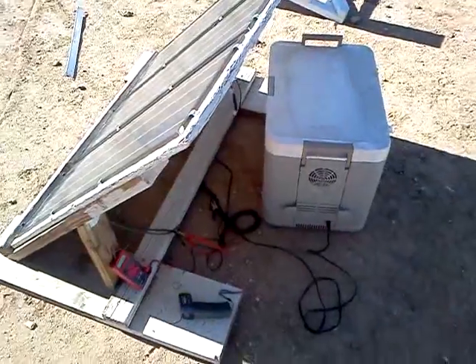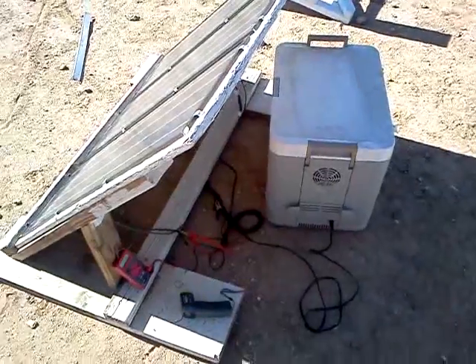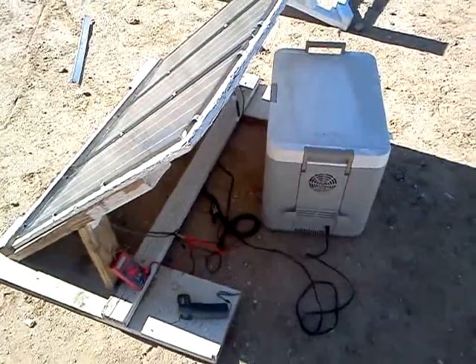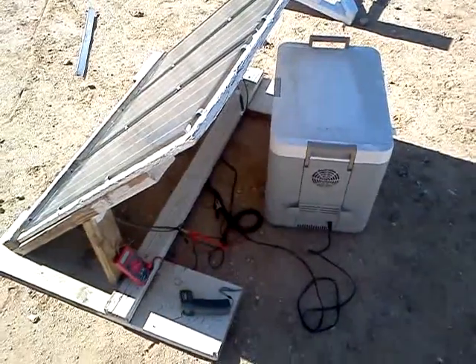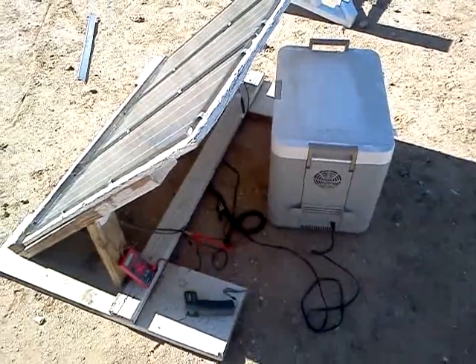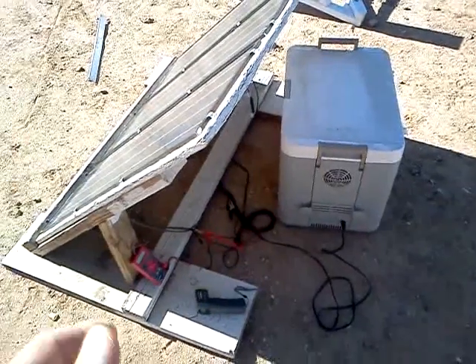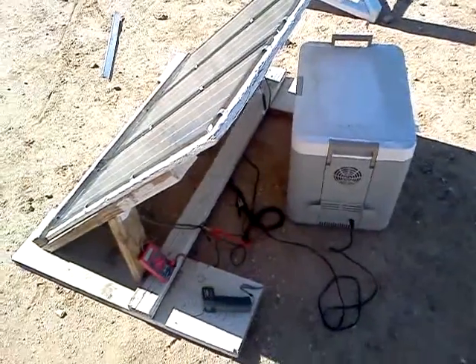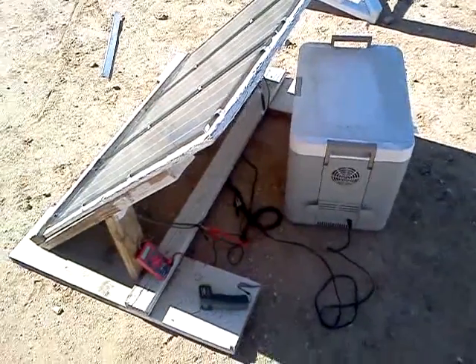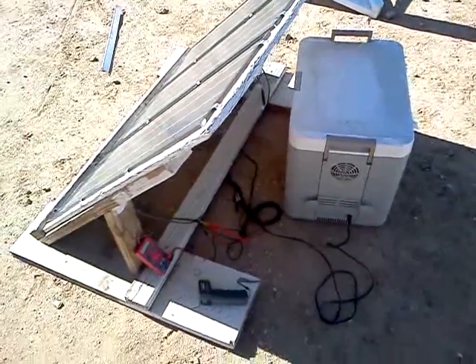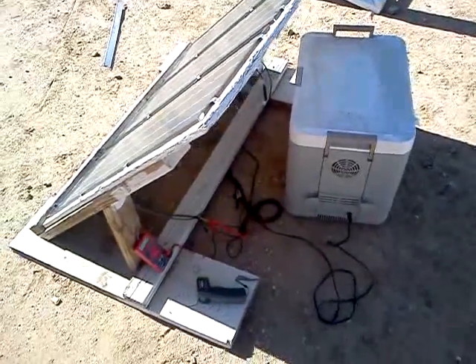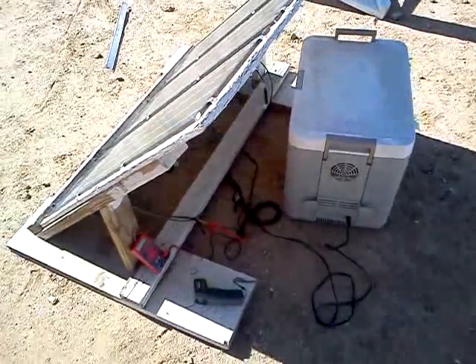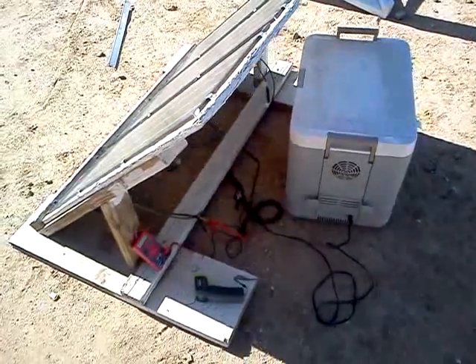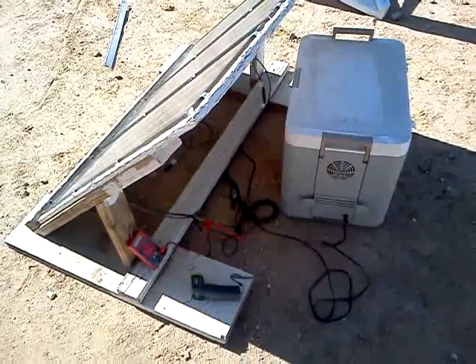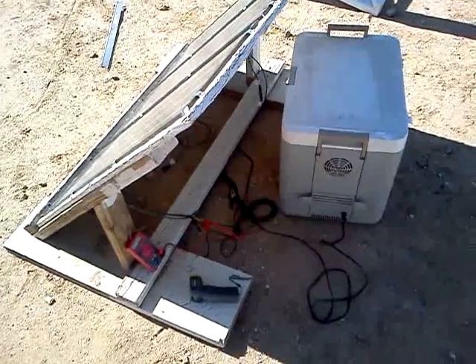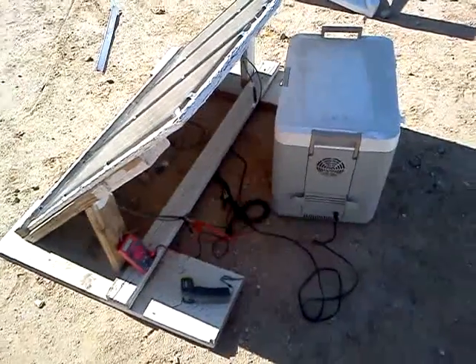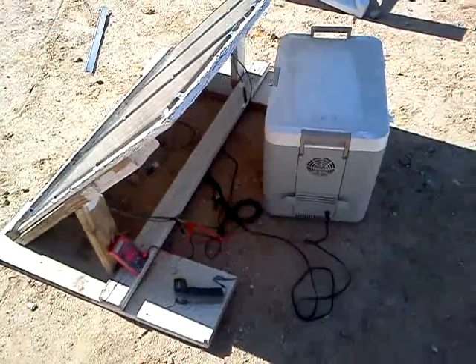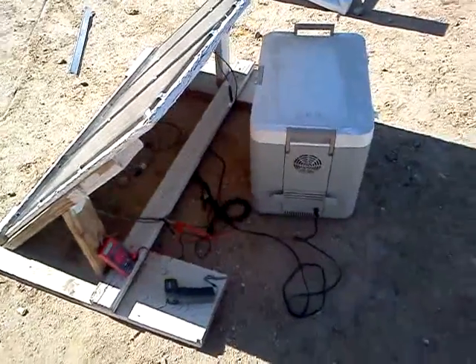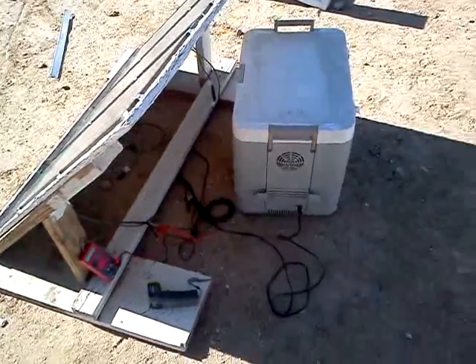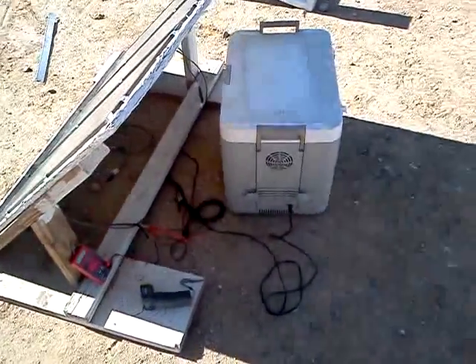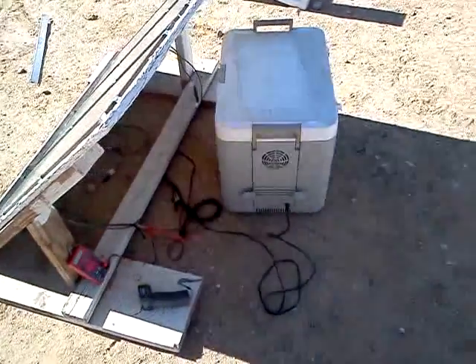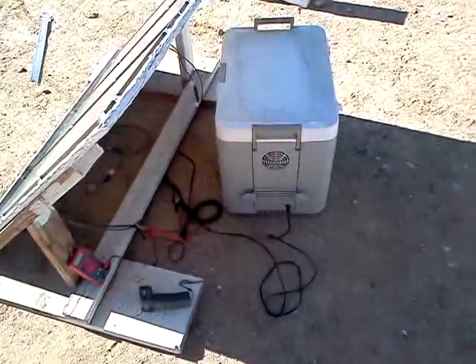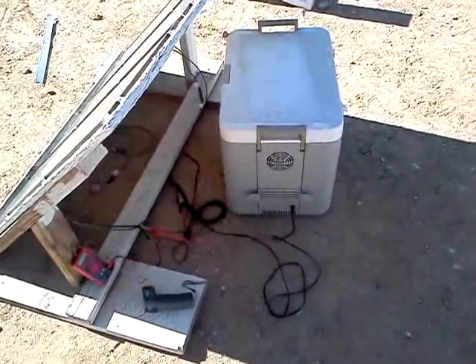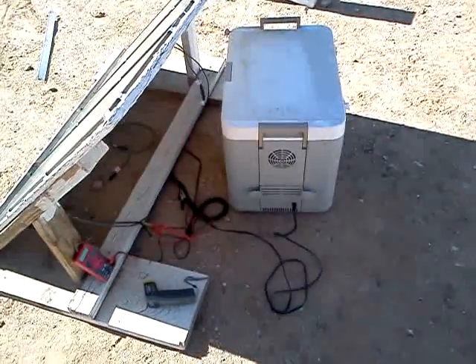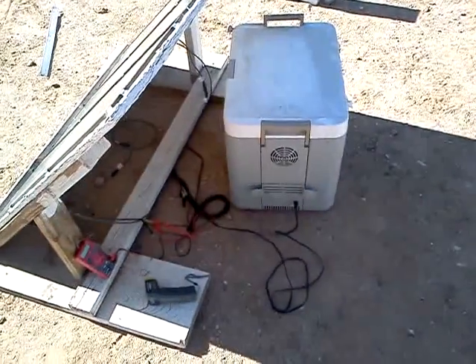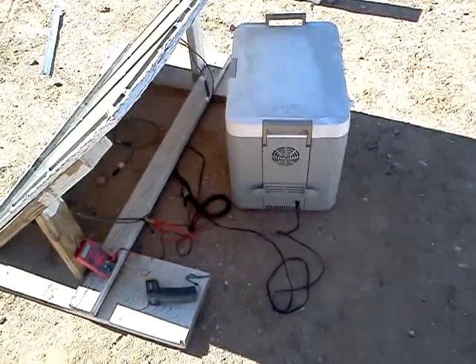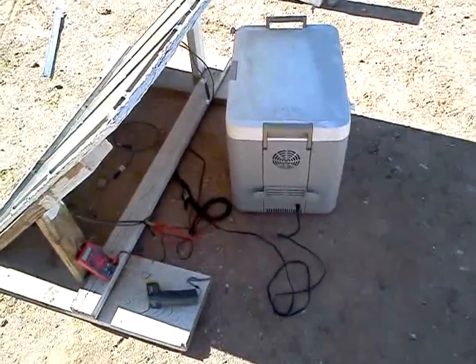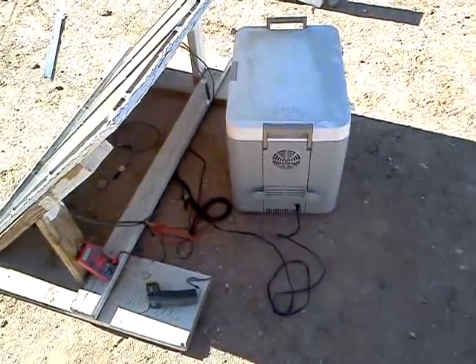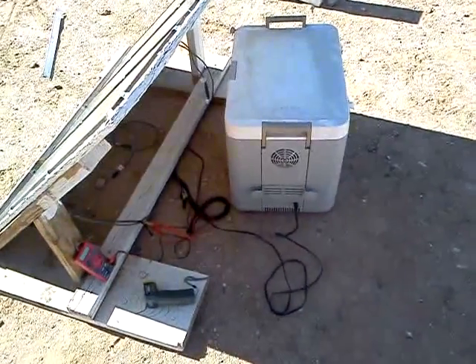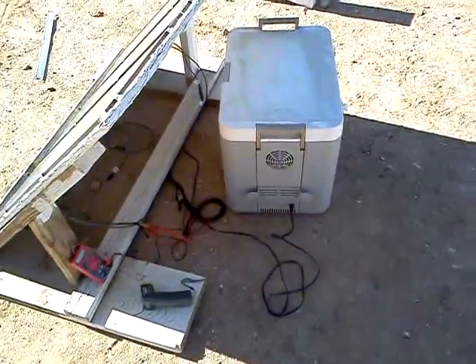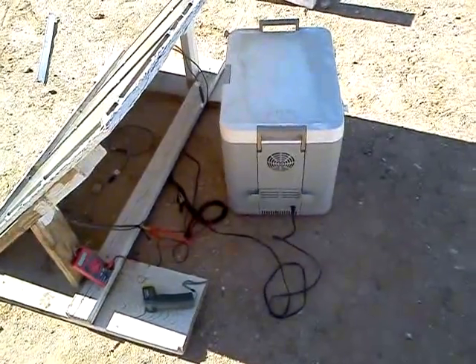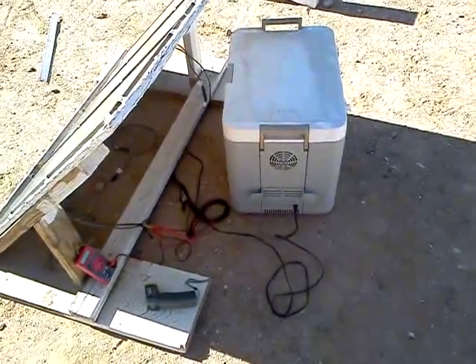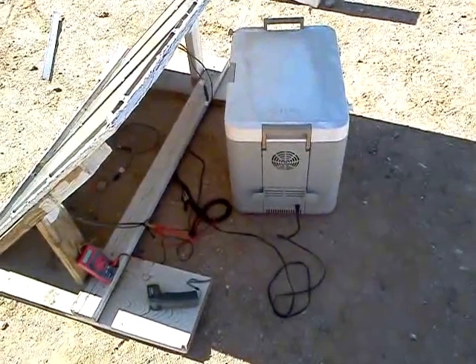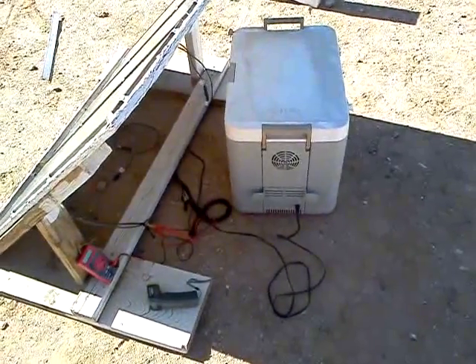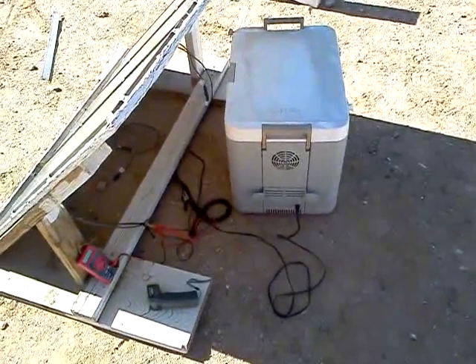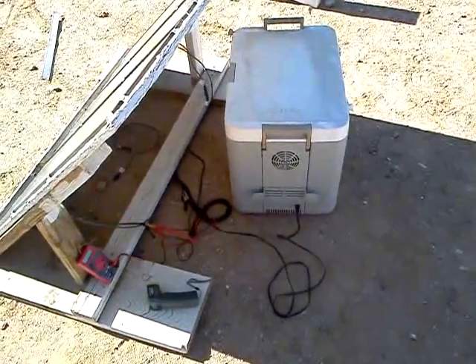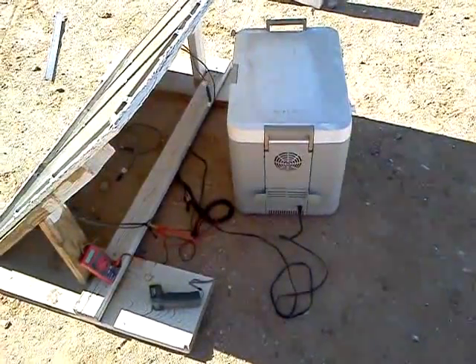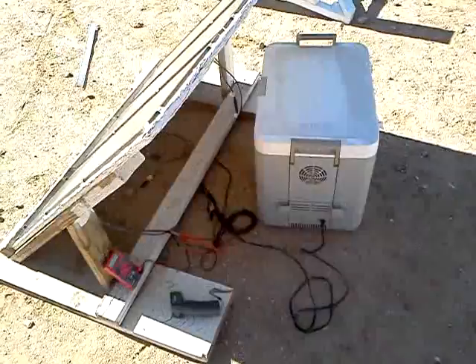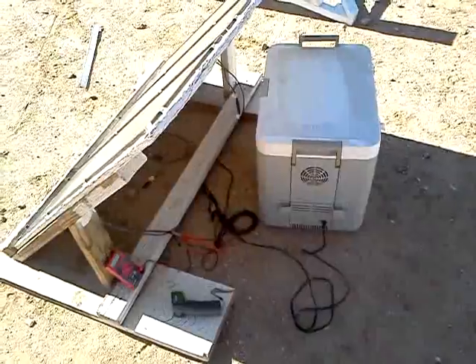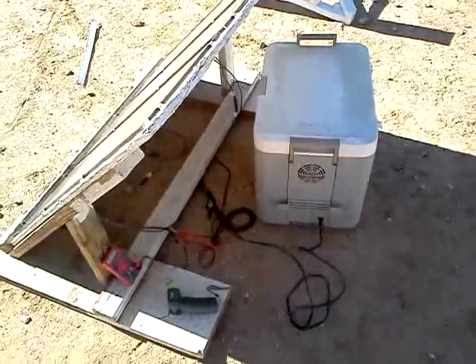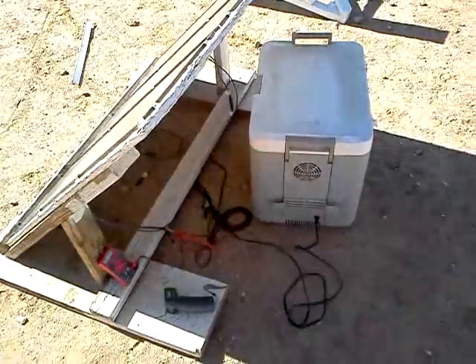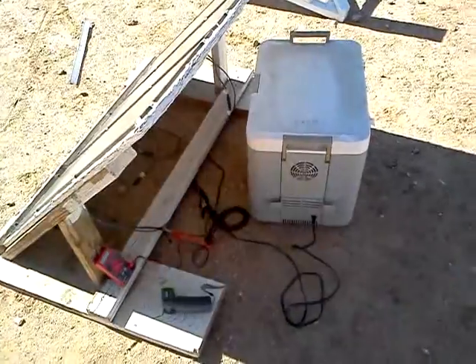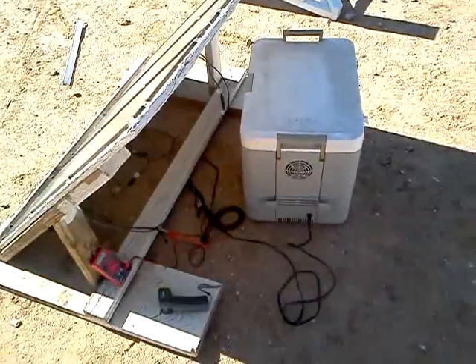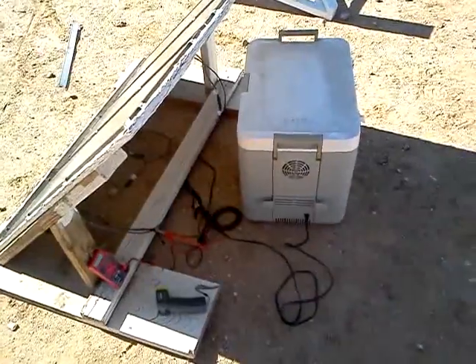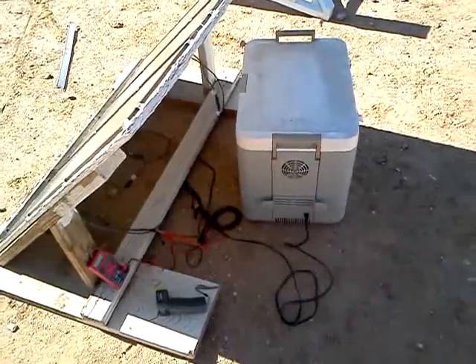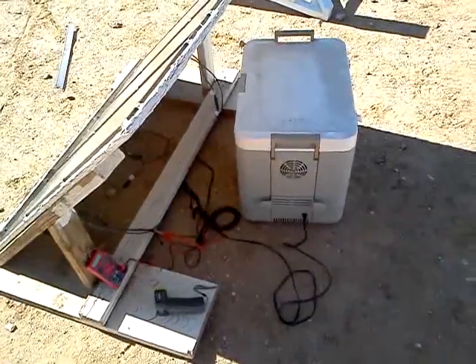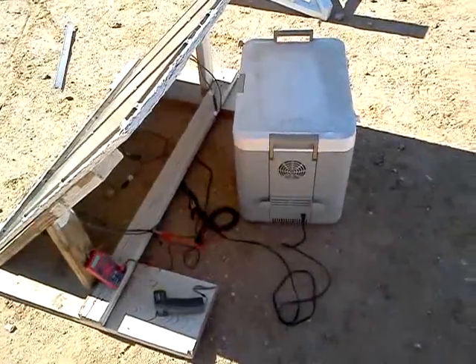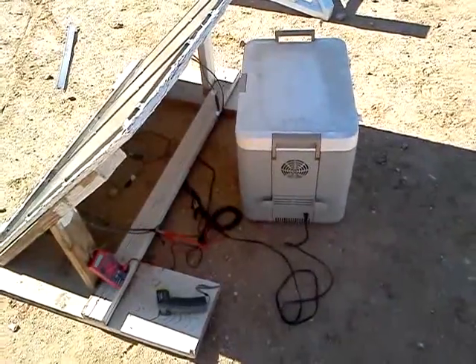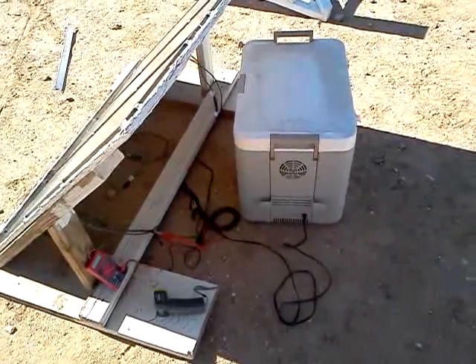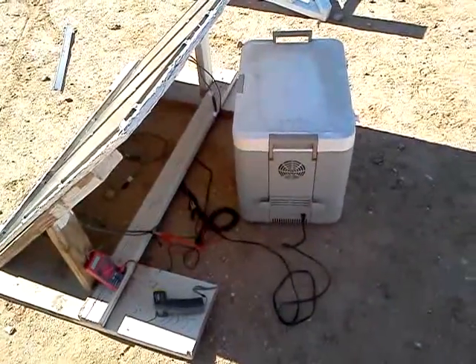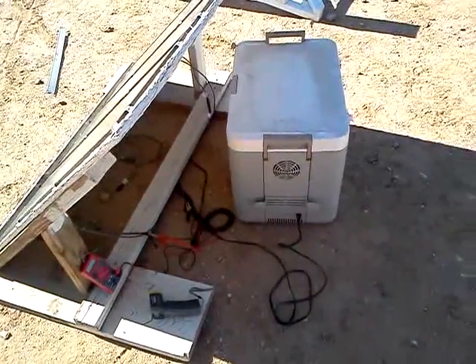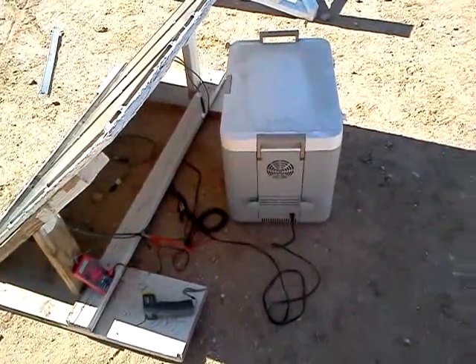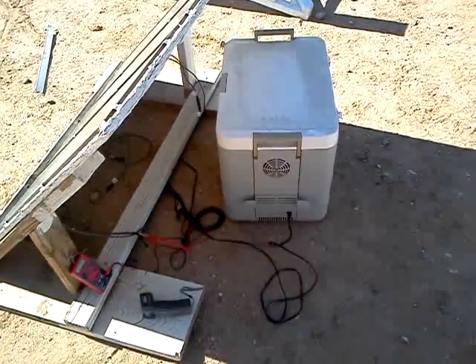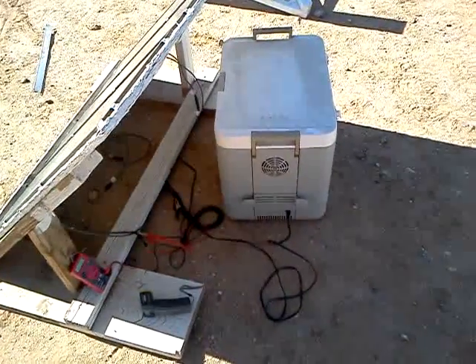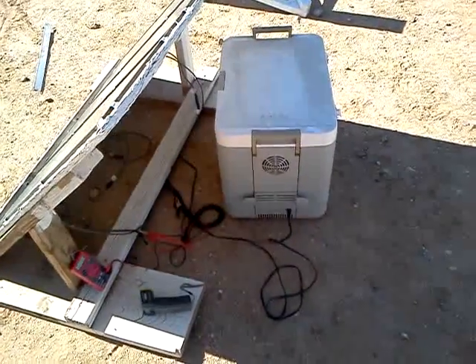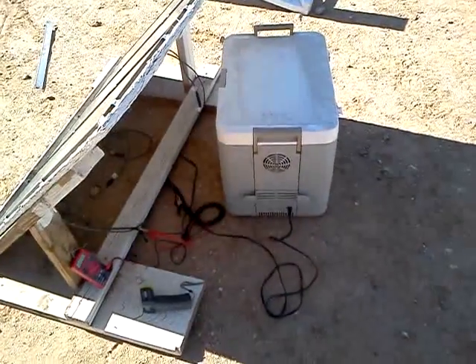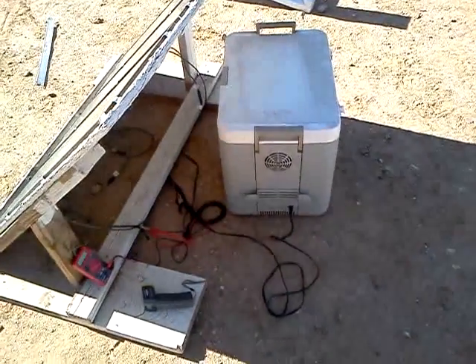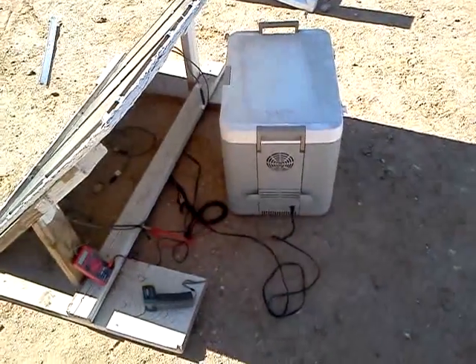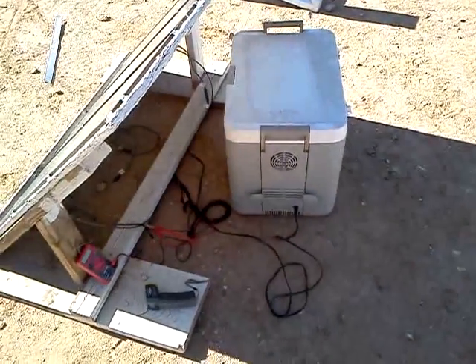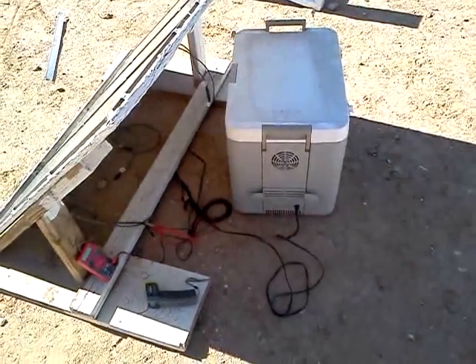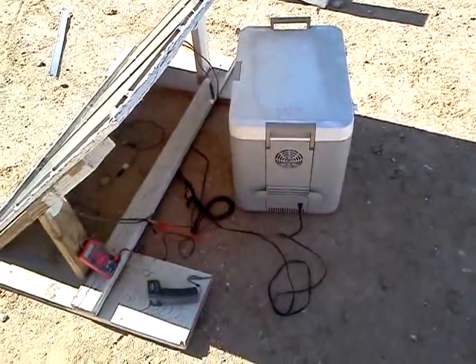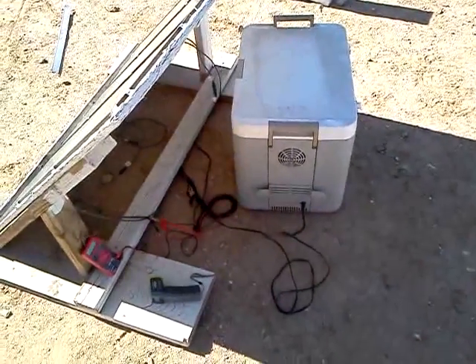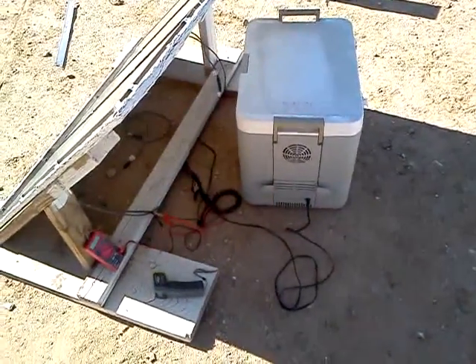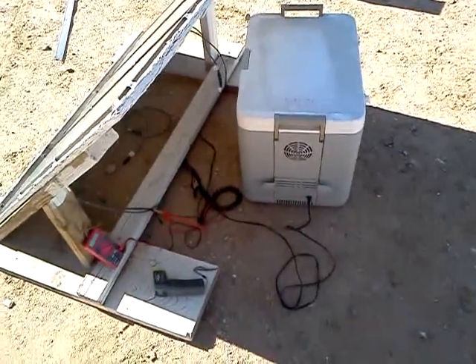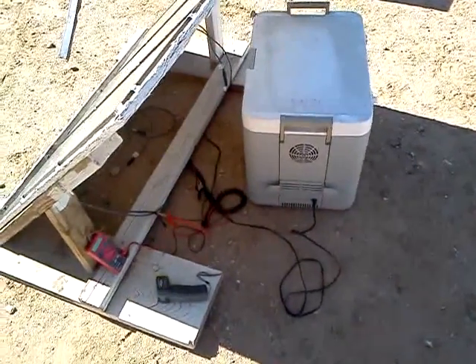Alright guys, I've got a new experiment for you. I got myself a solar powered little cooler — my little refrigerator thing here.